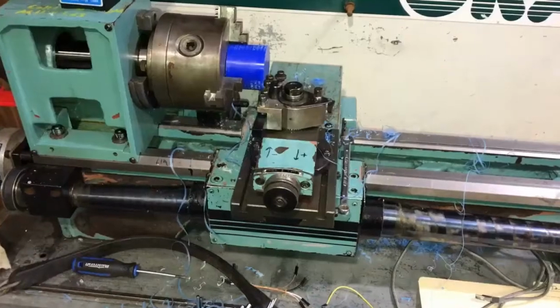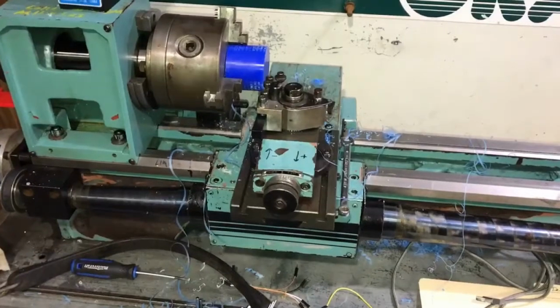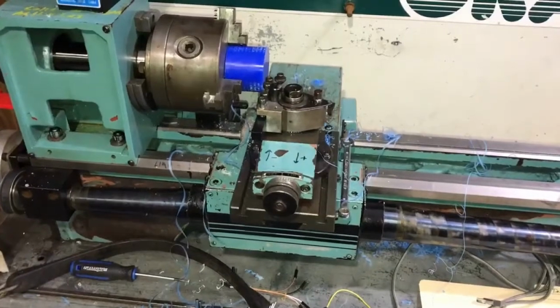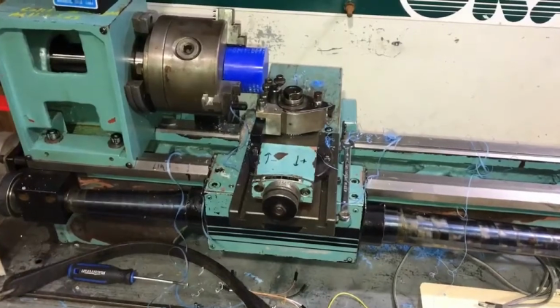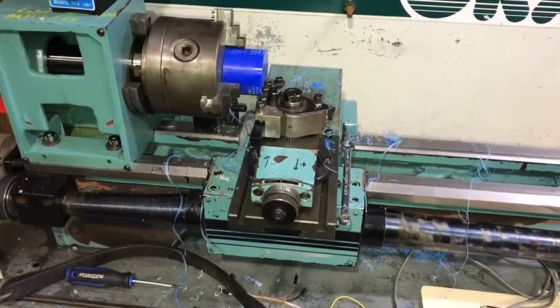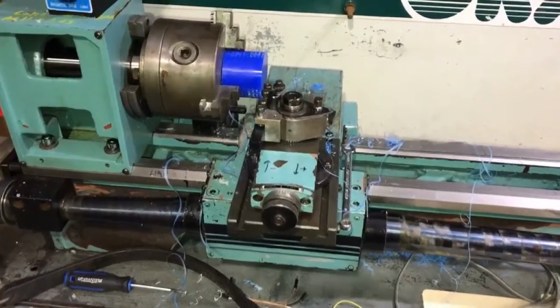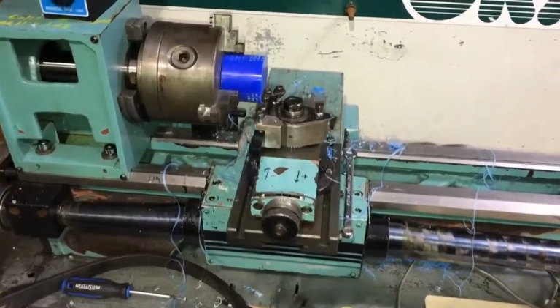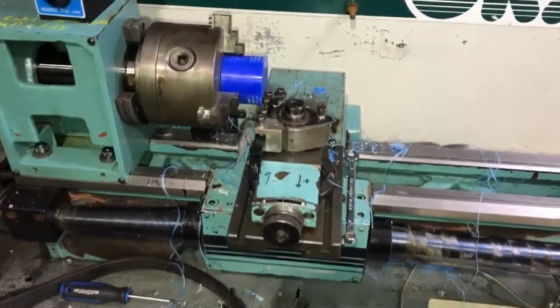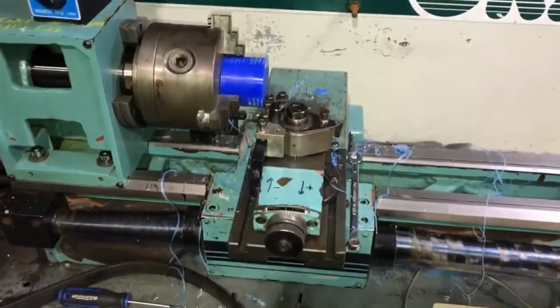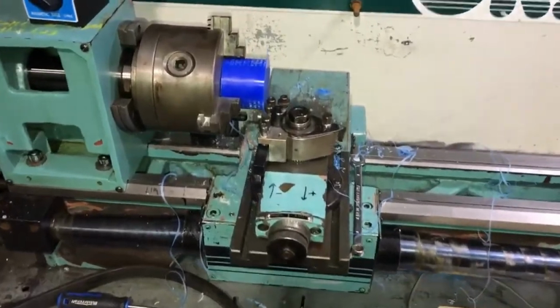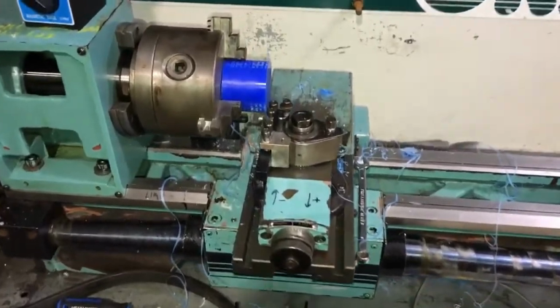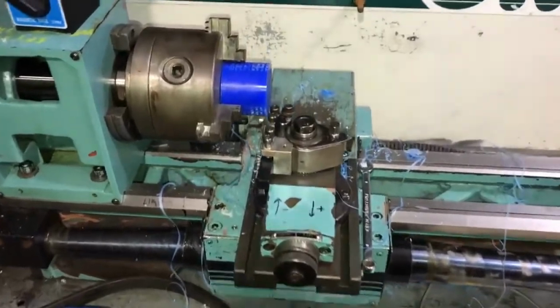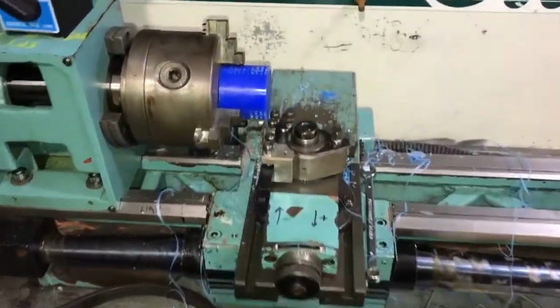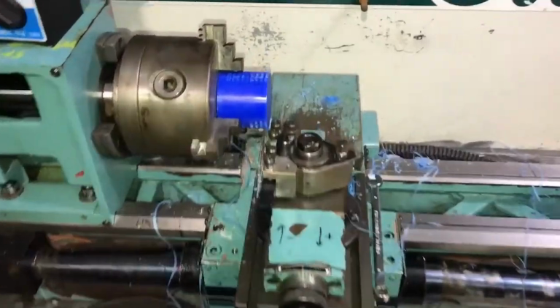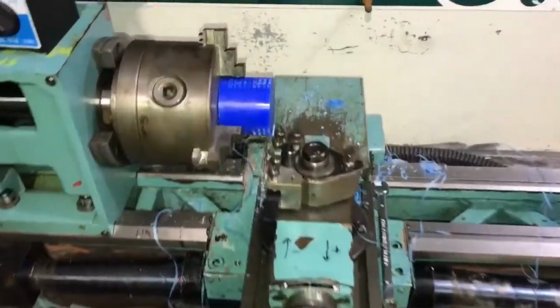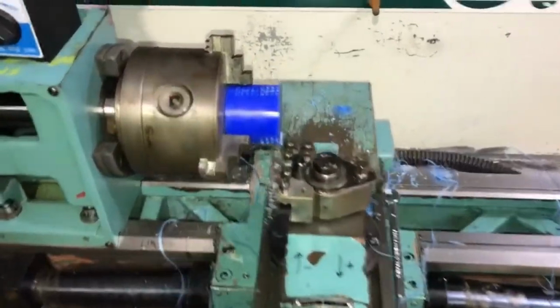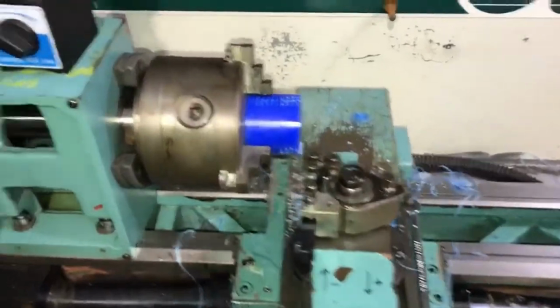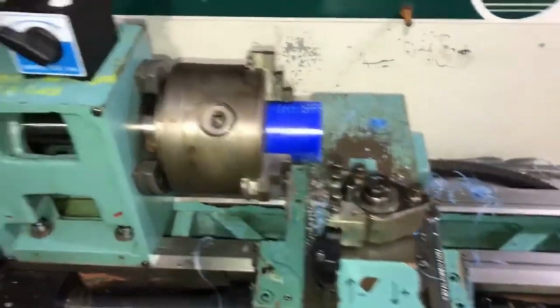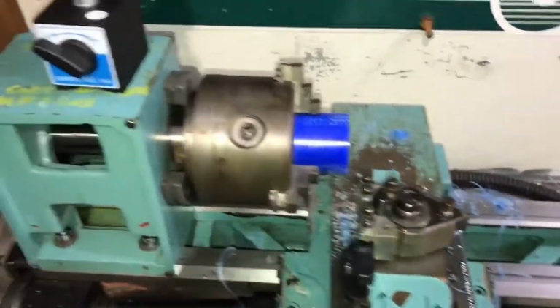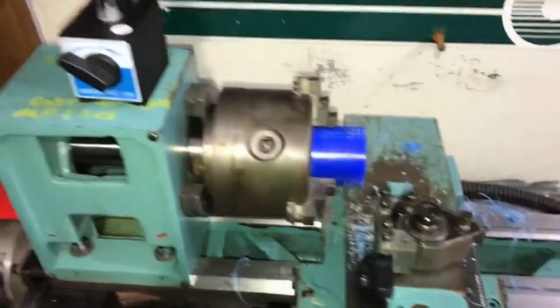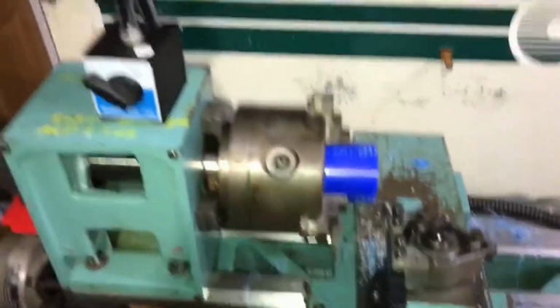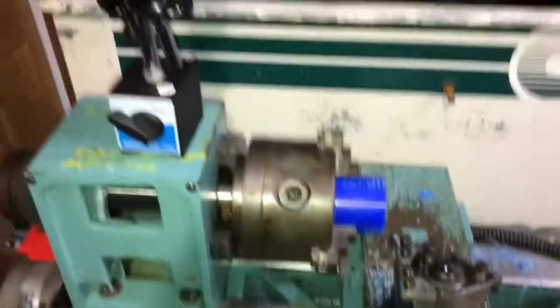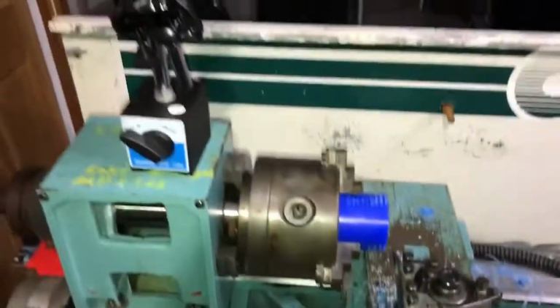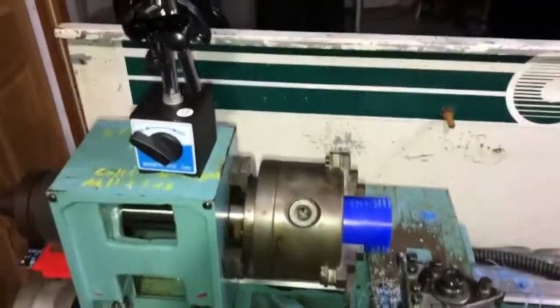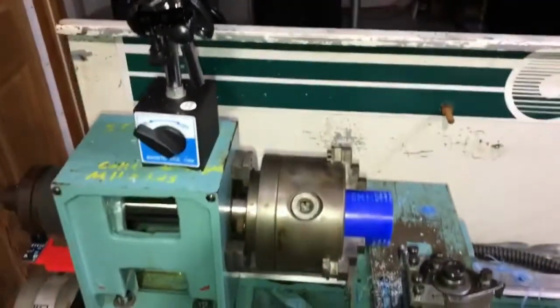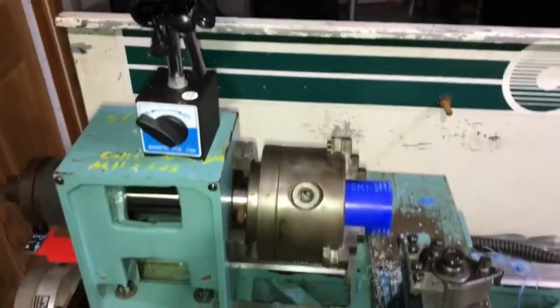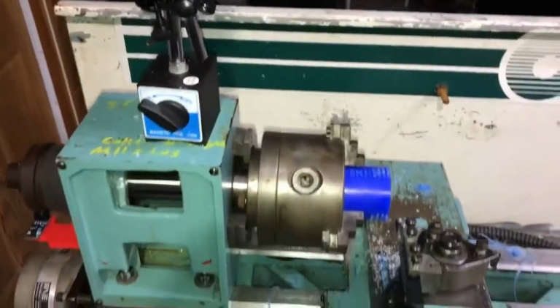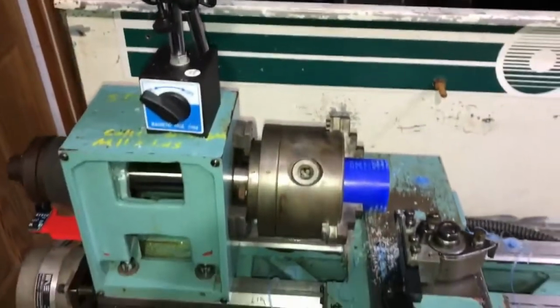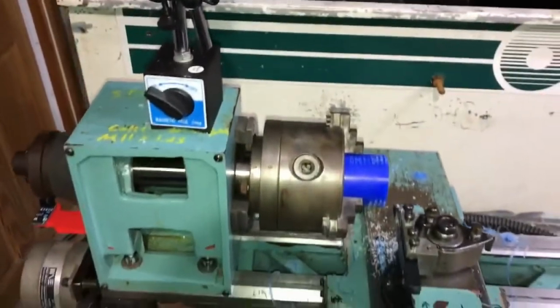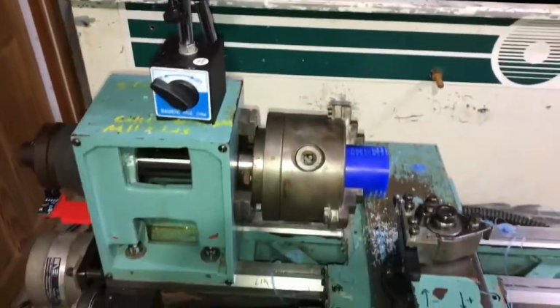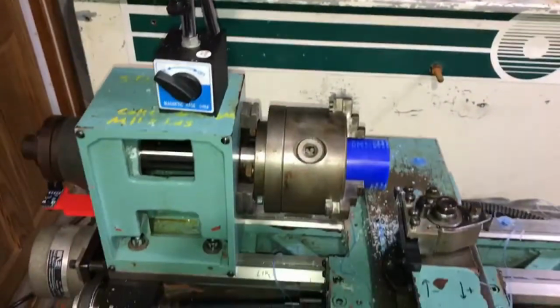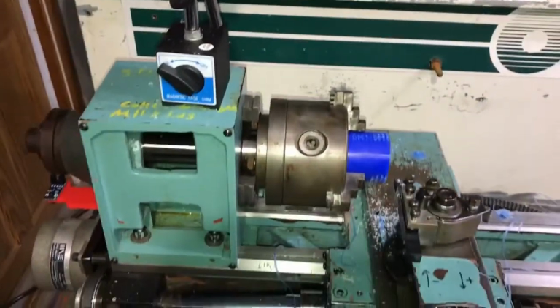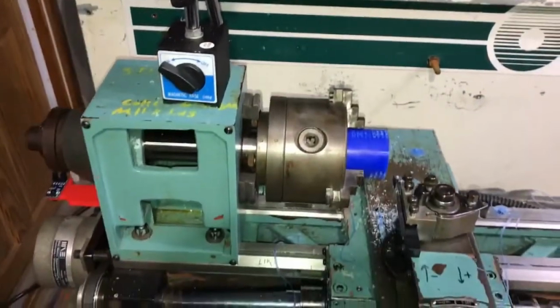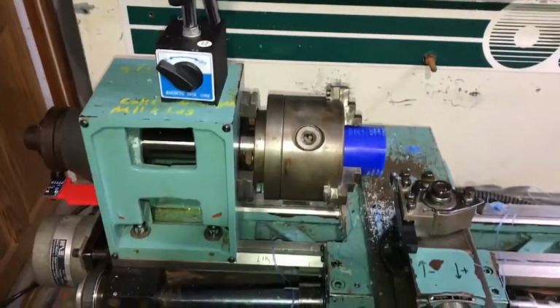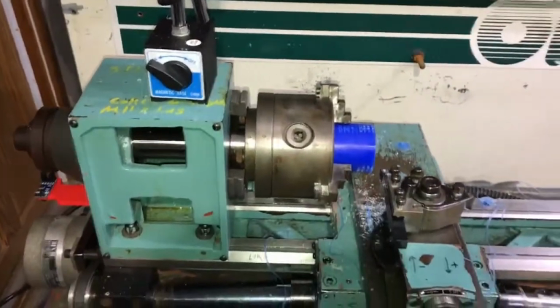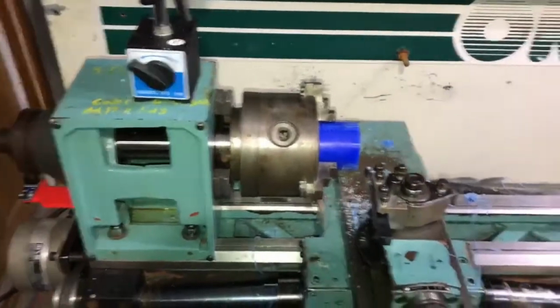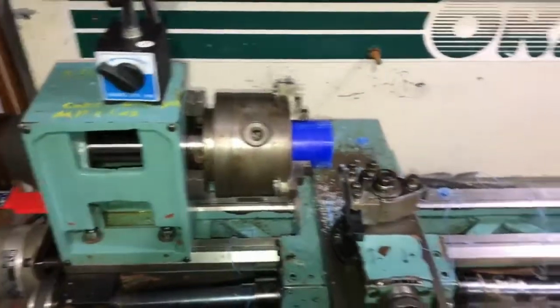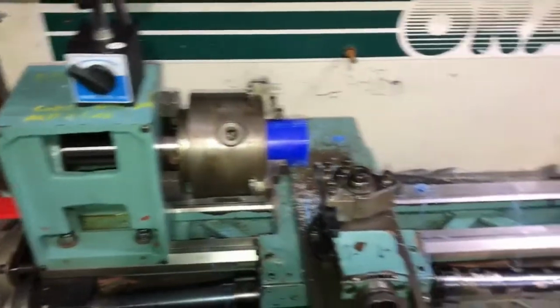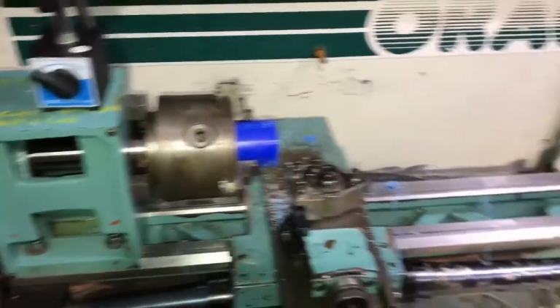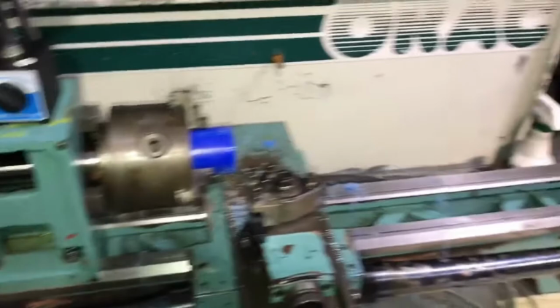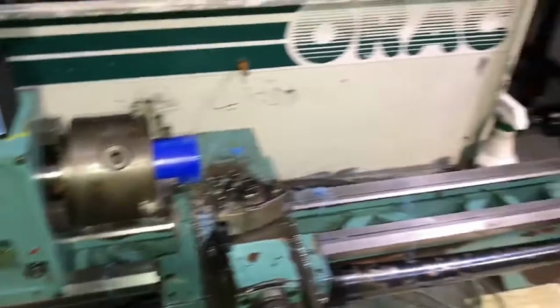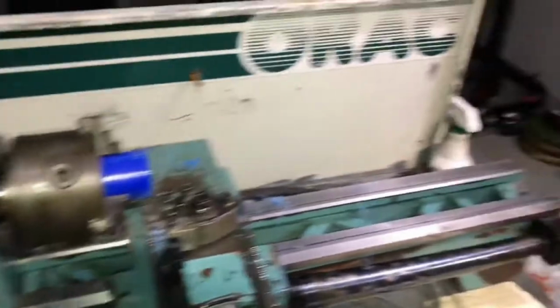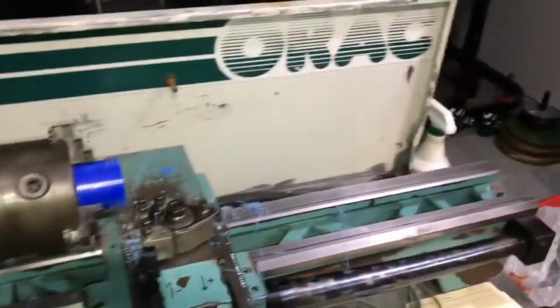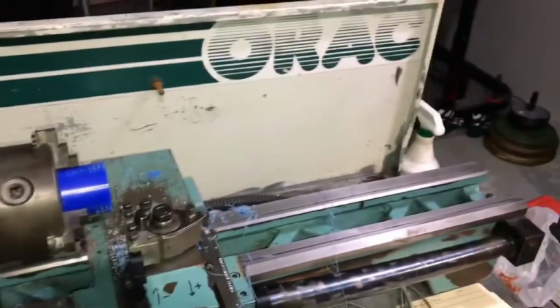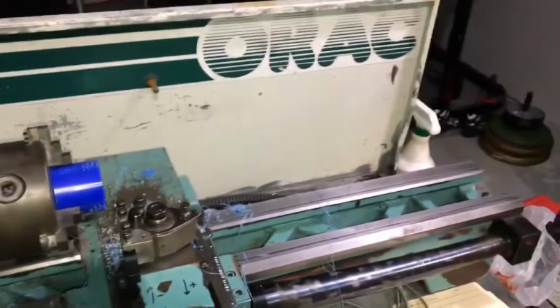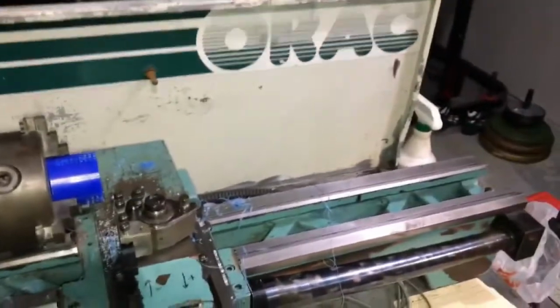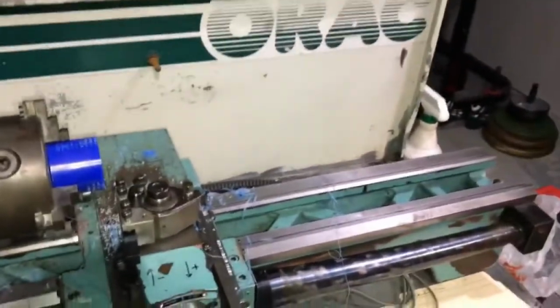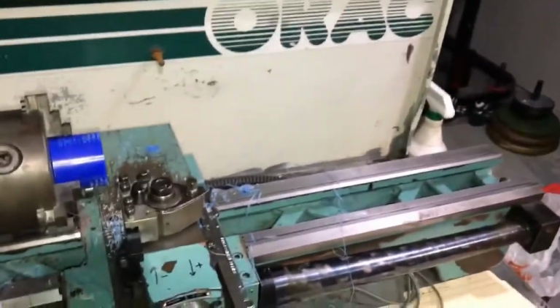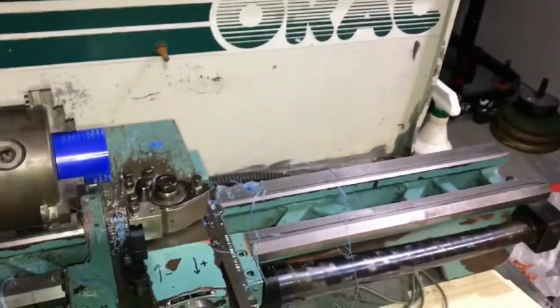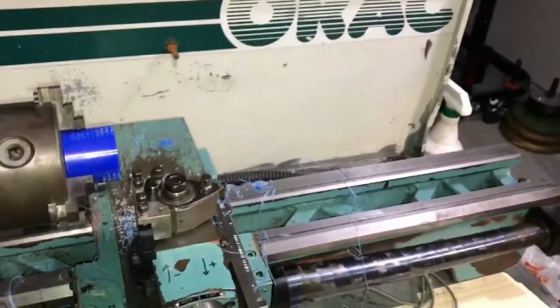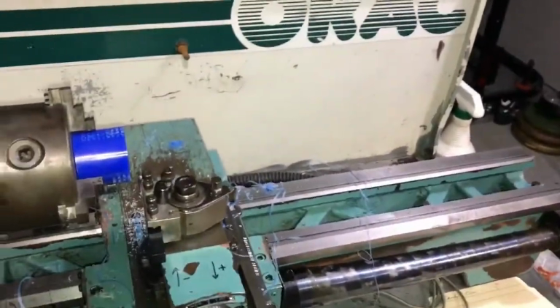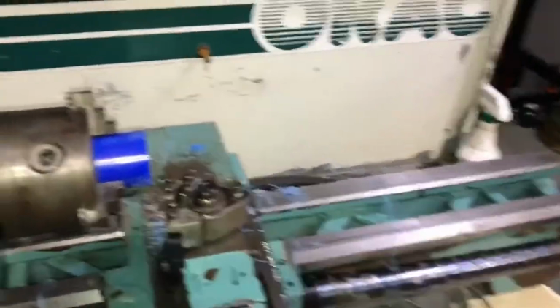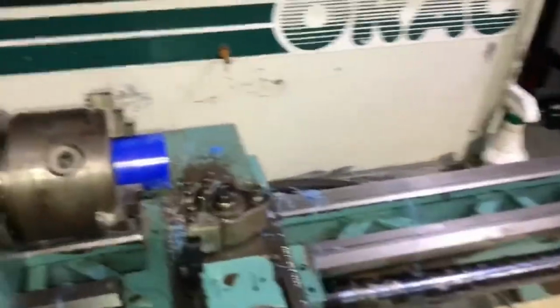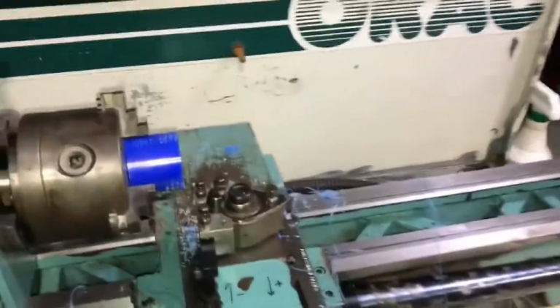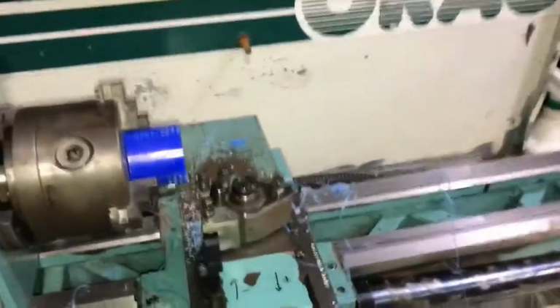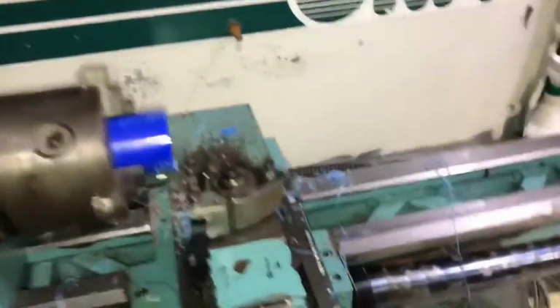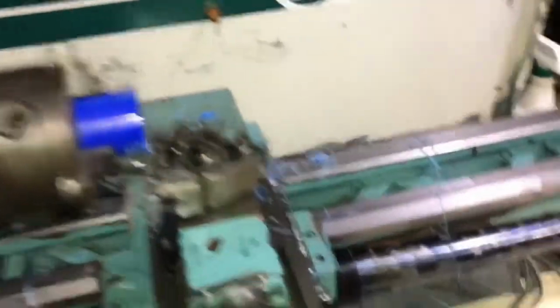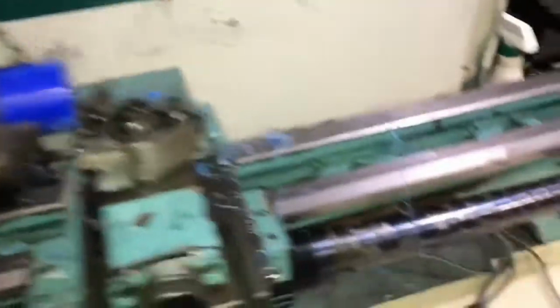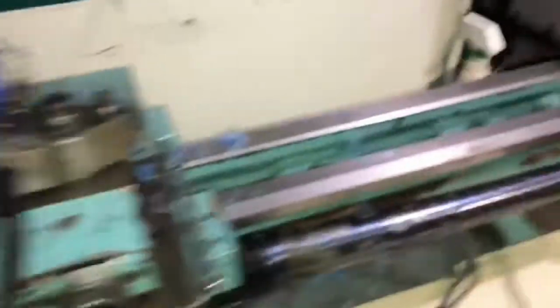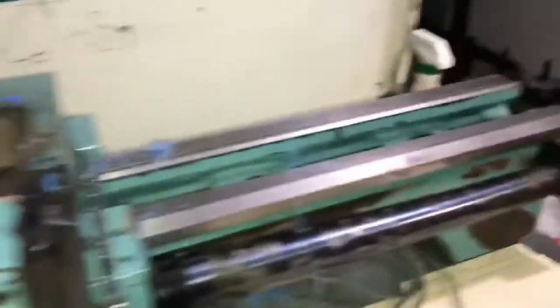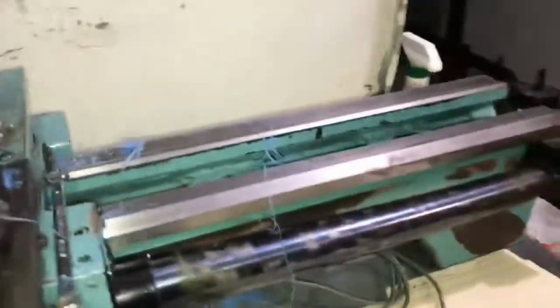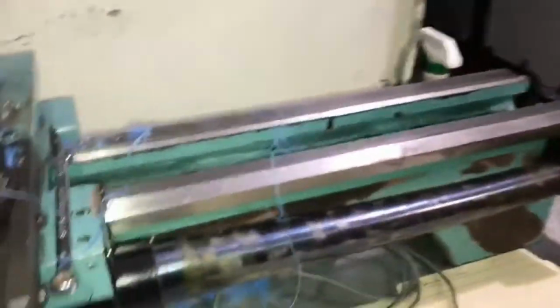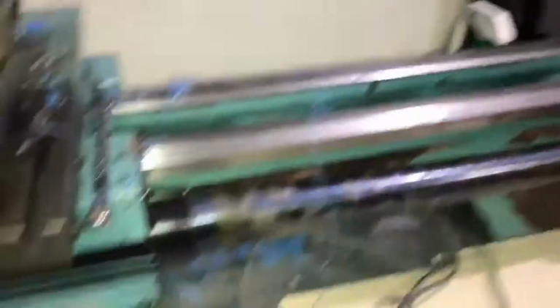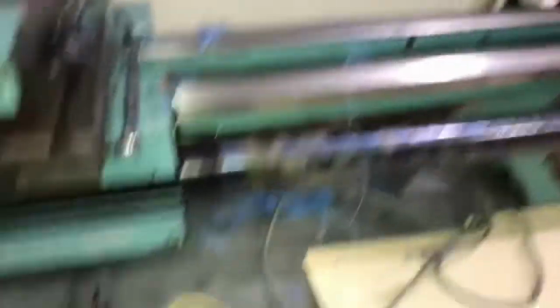Alright, this is update number 3 for the Denford ORAC lathe project. There hasn't been an update in a while.